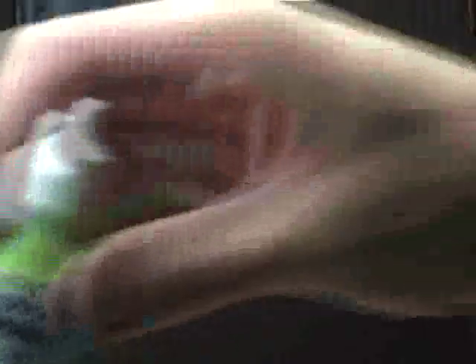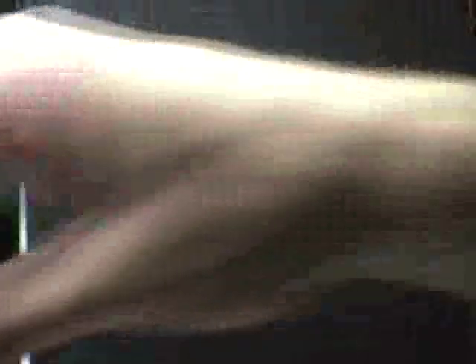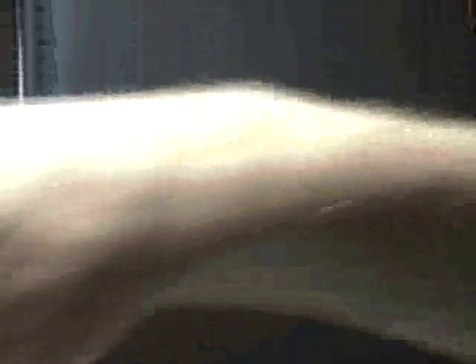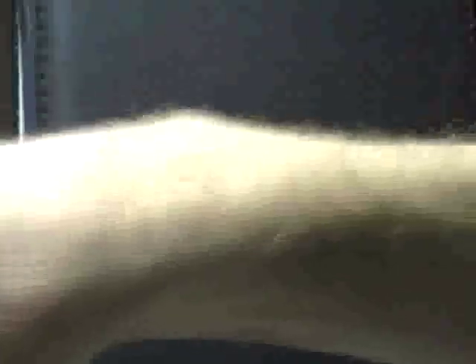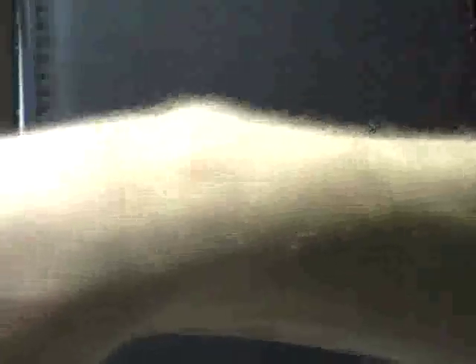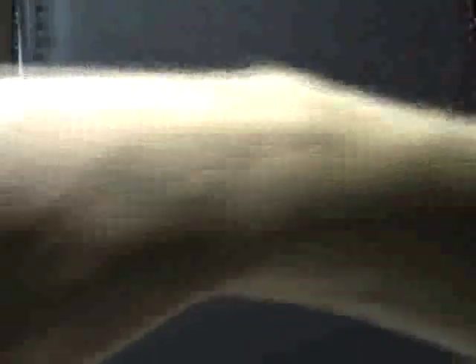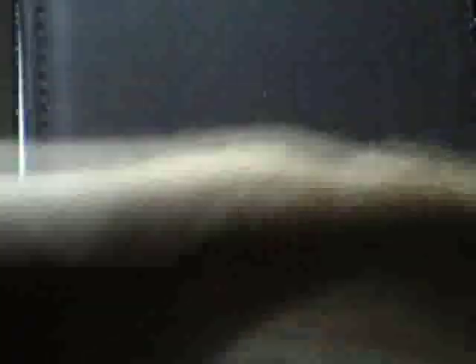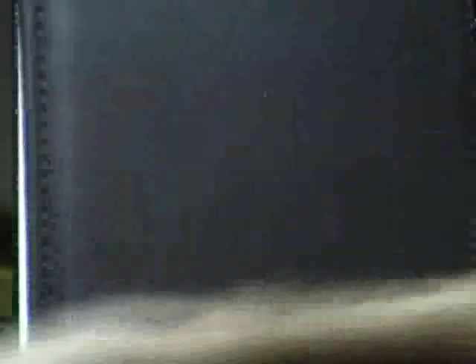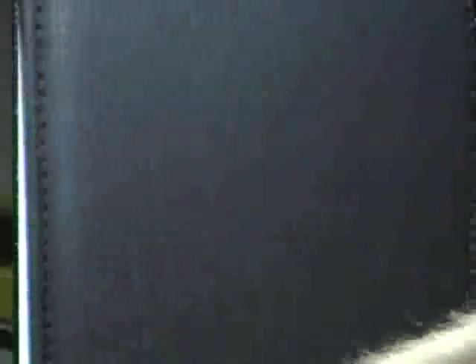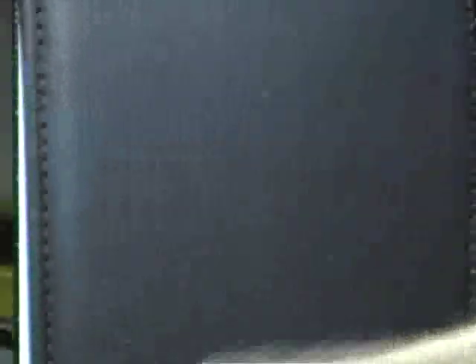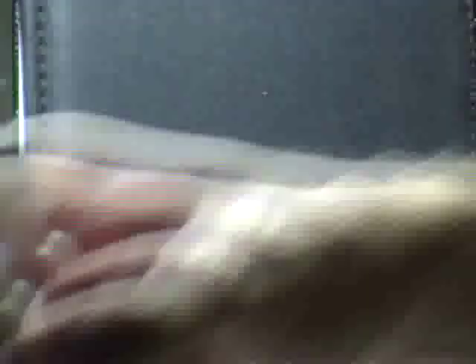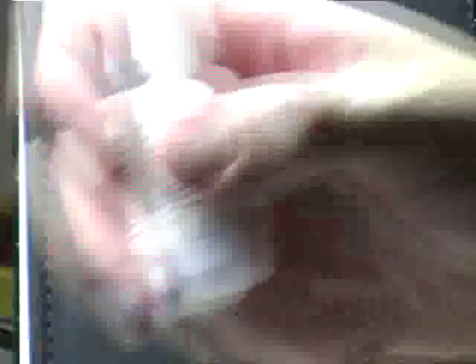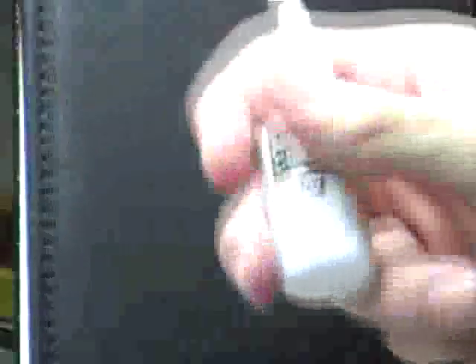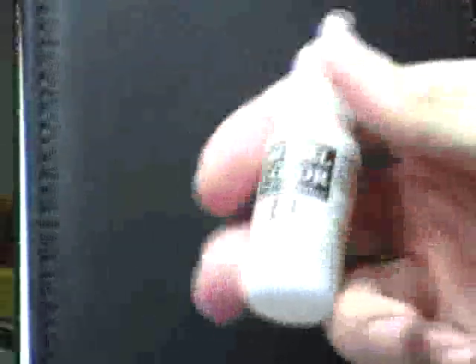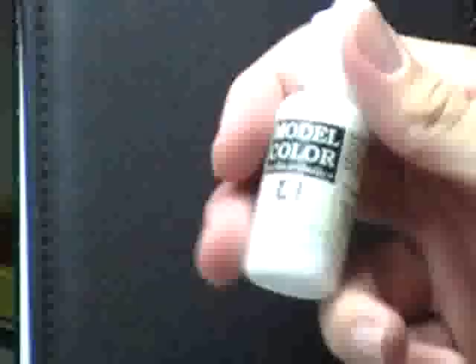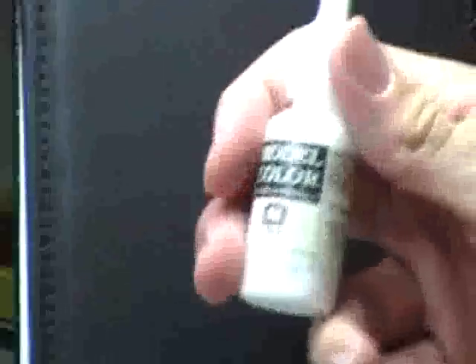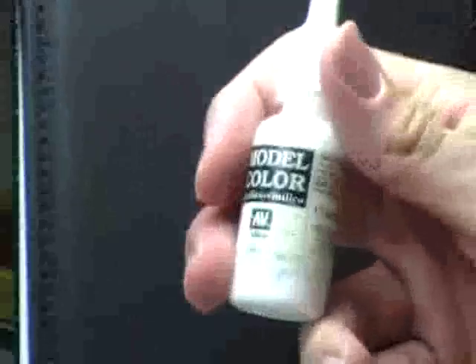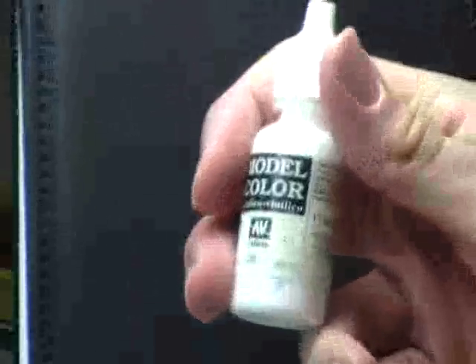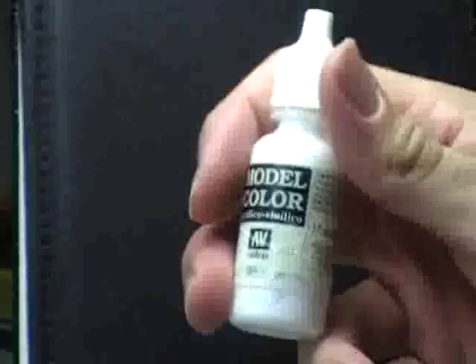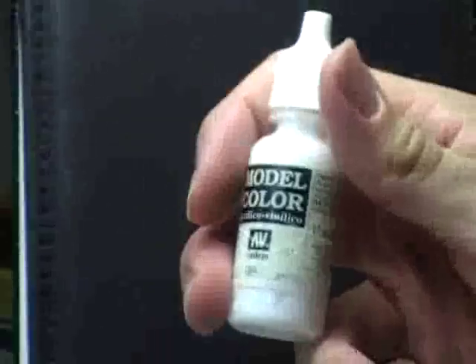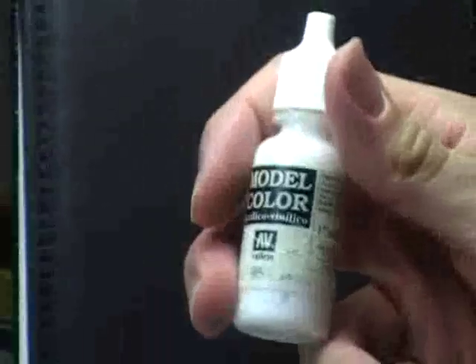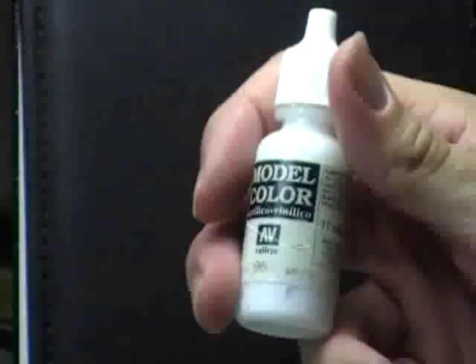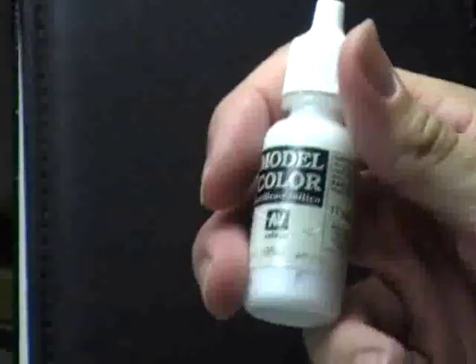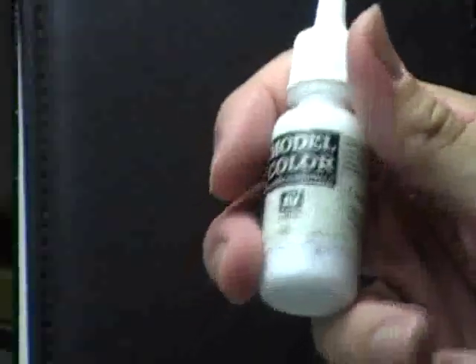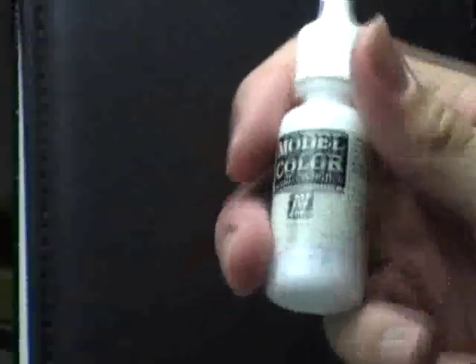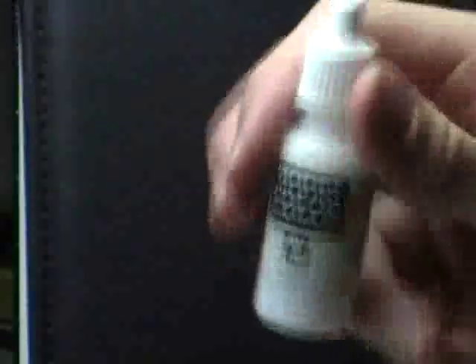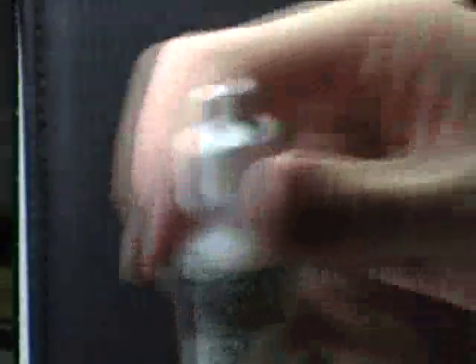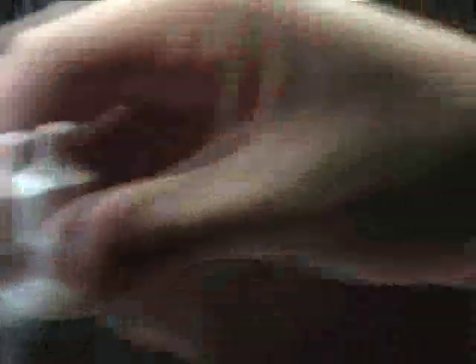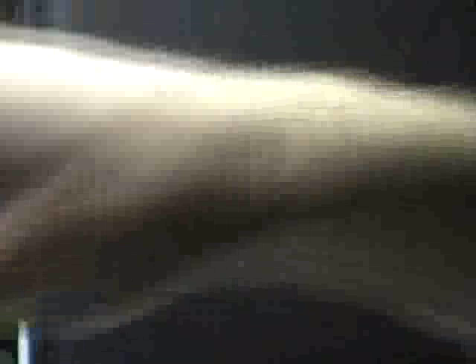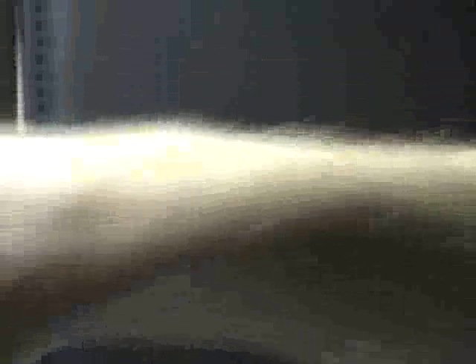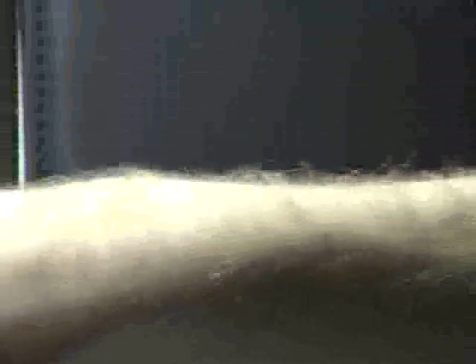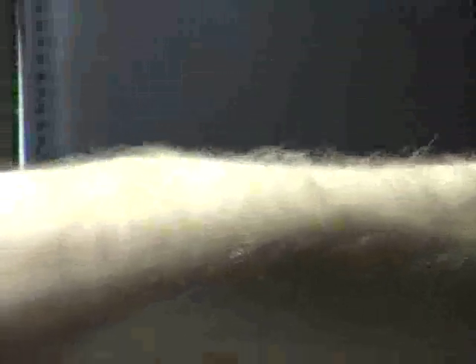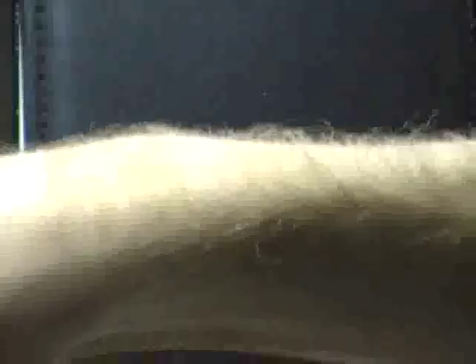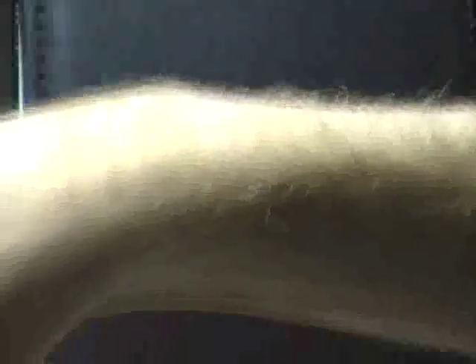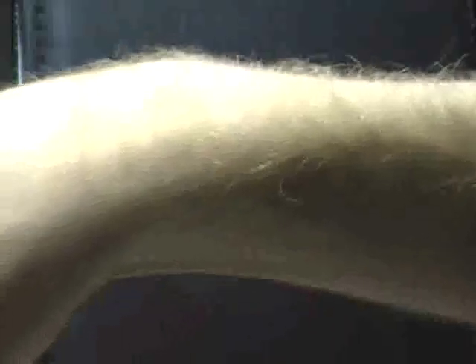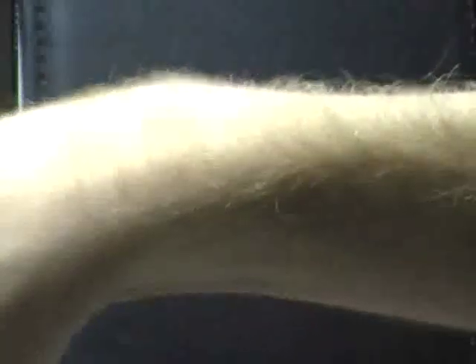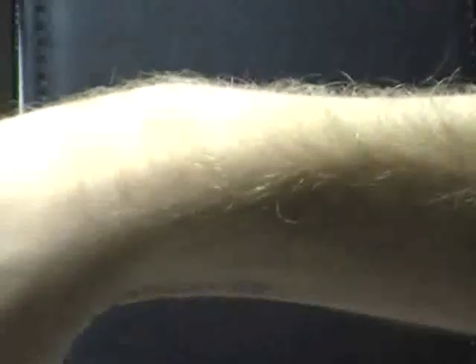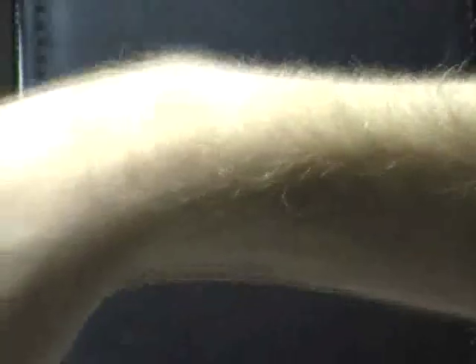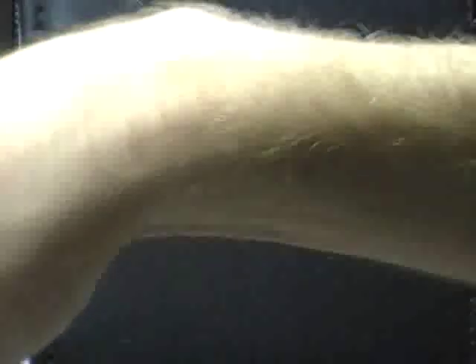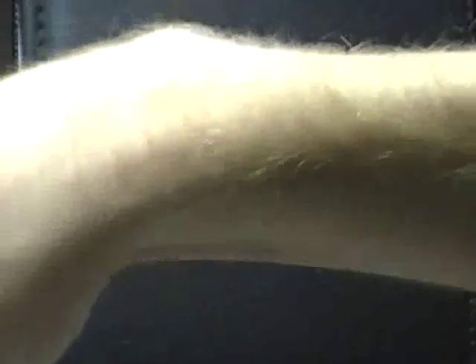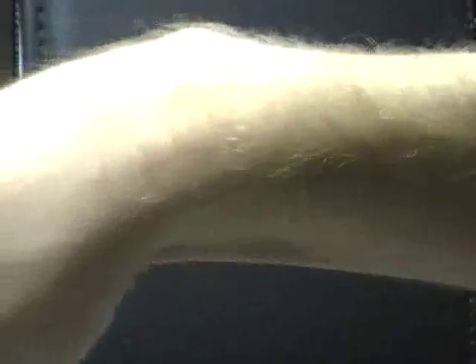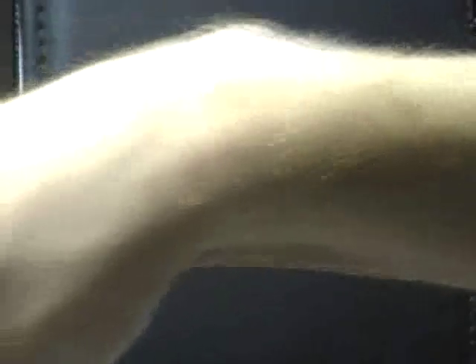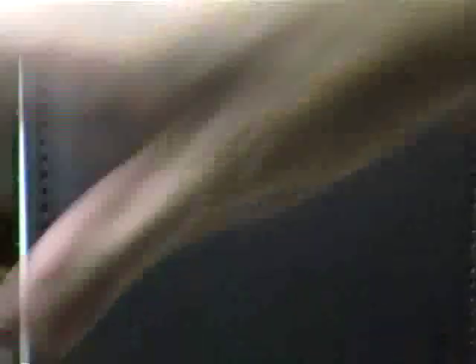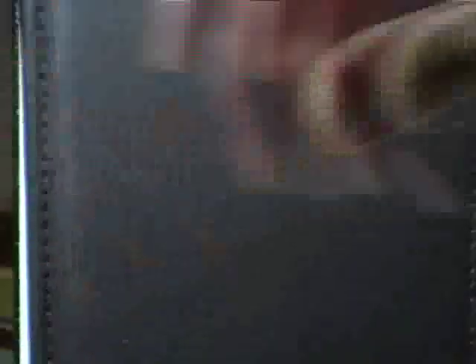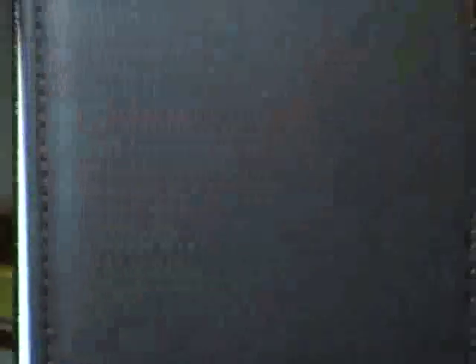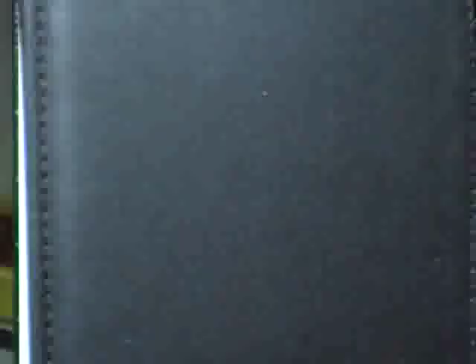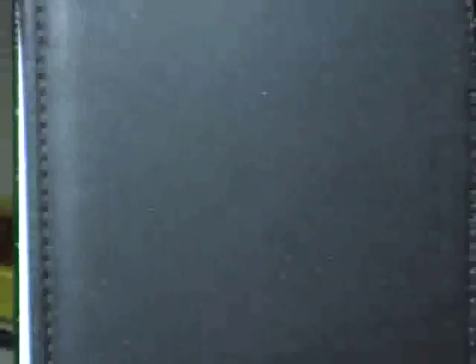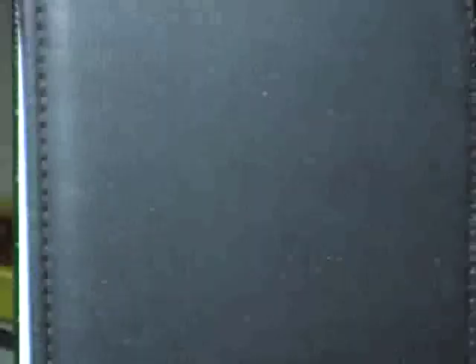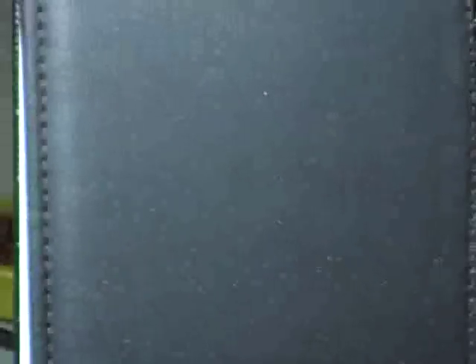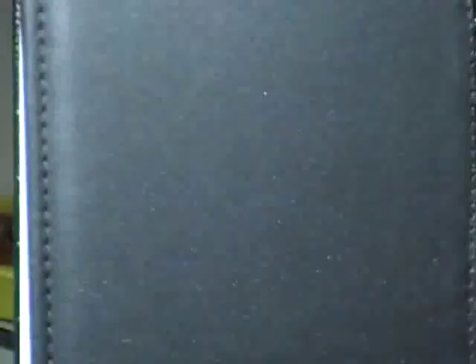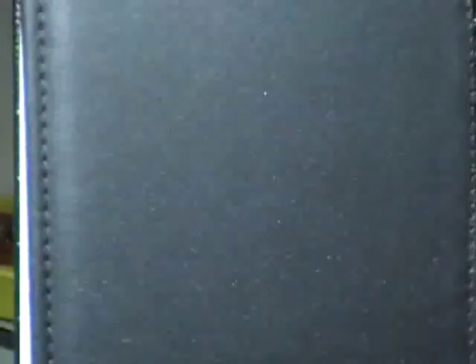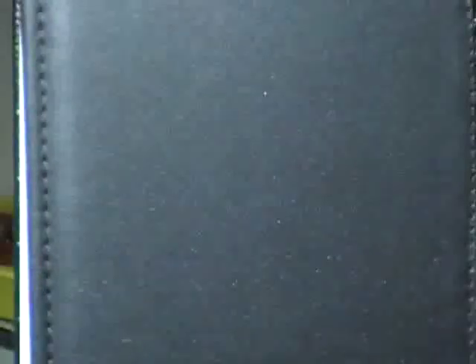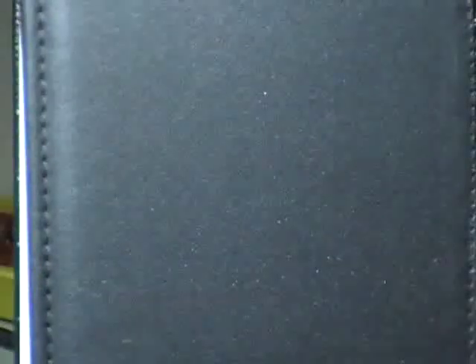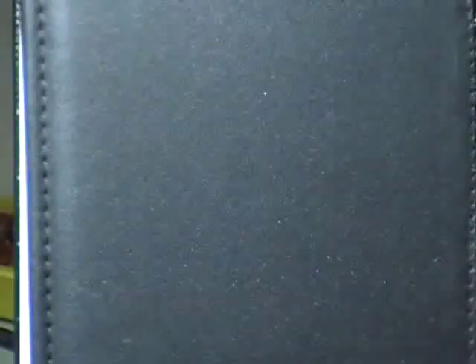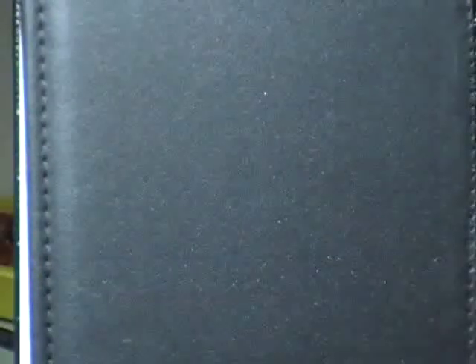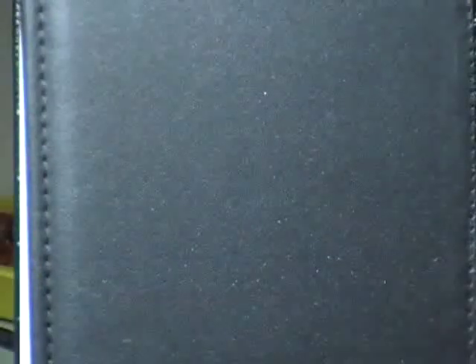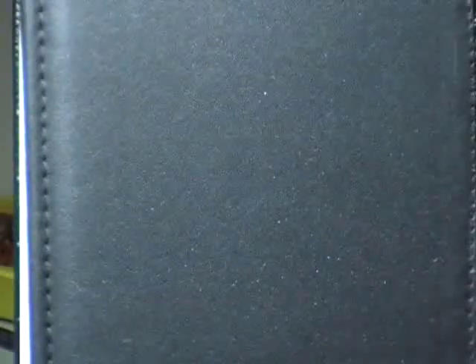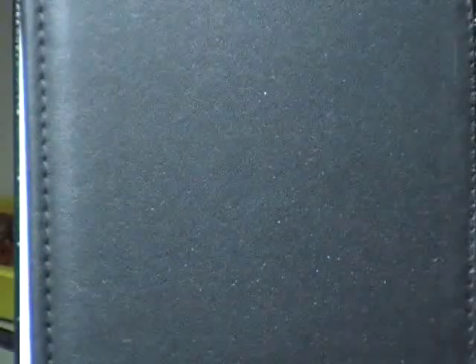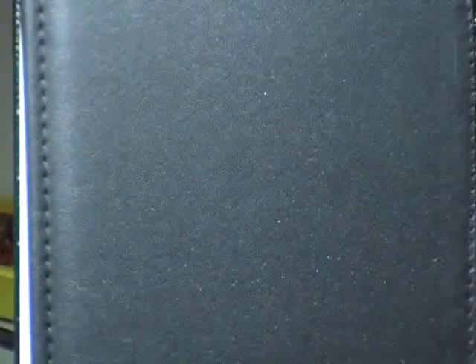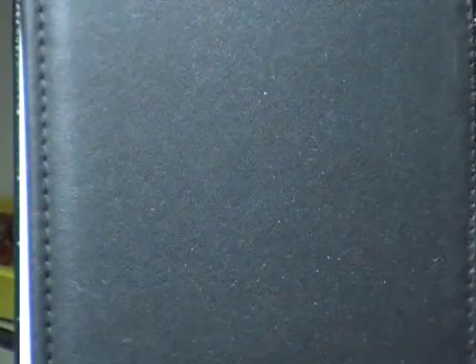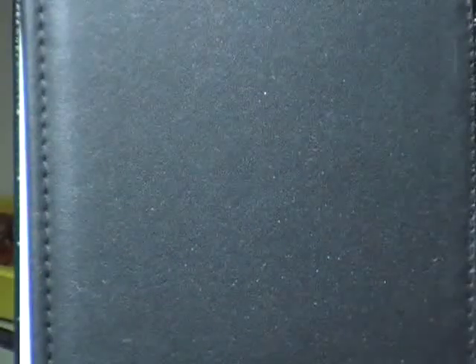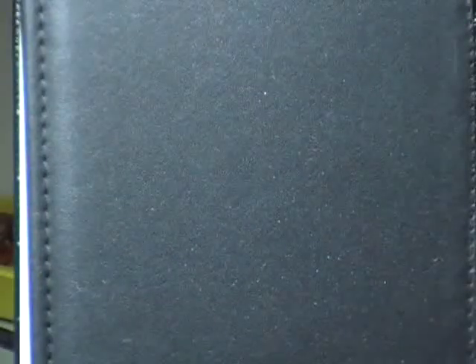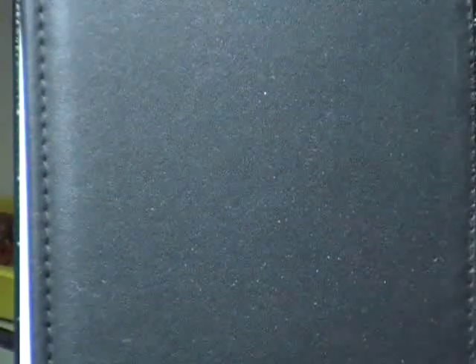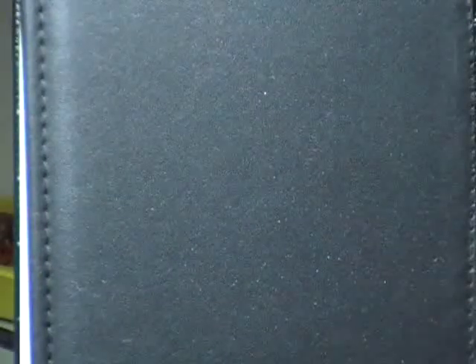We're also going to be using white. The first color we're going to lay down is the deep green.